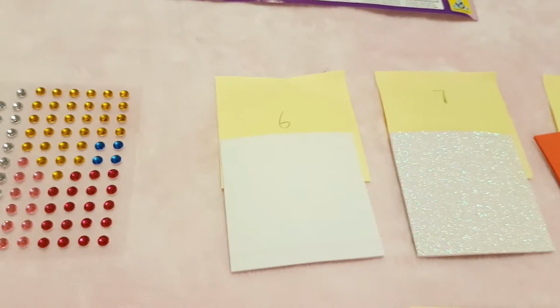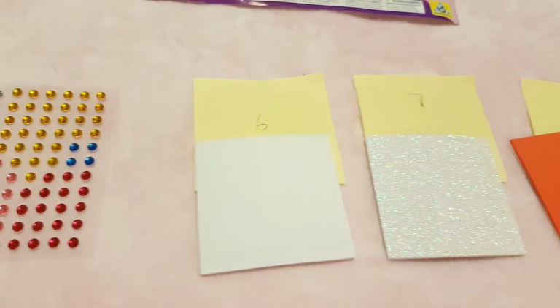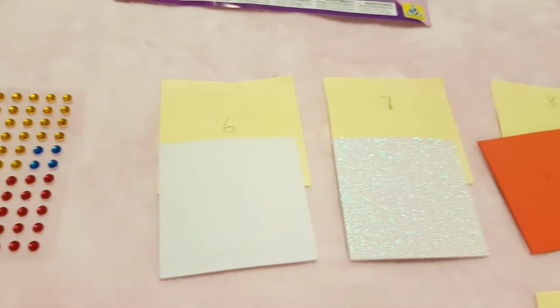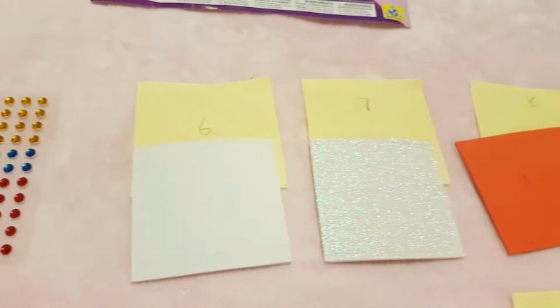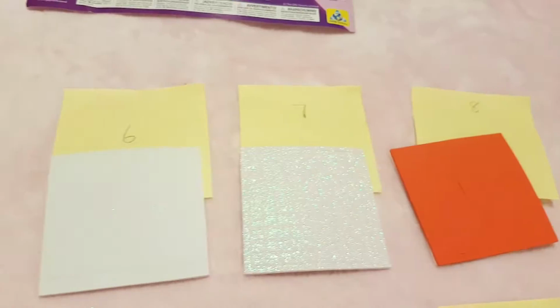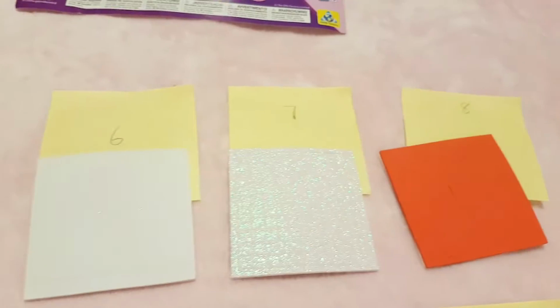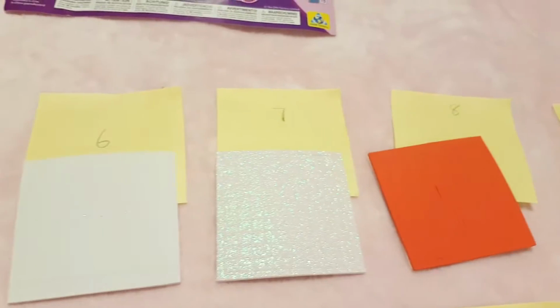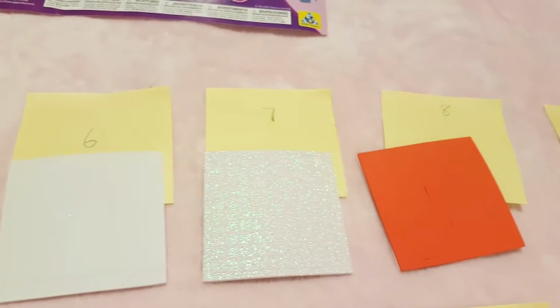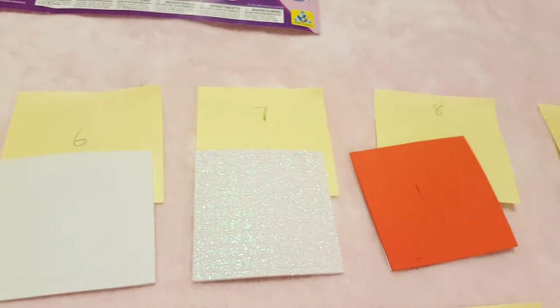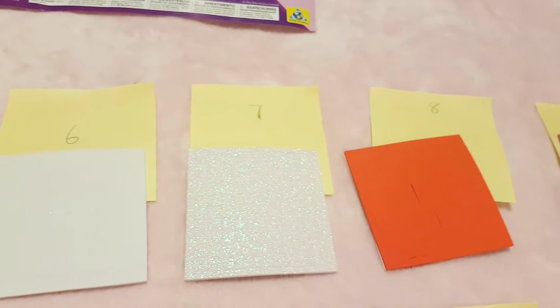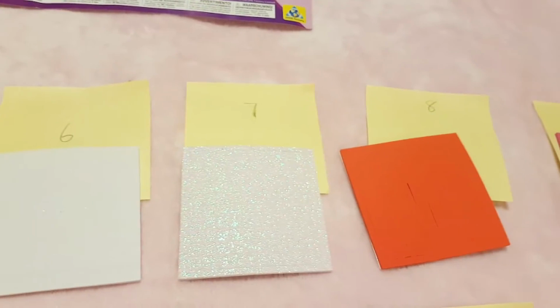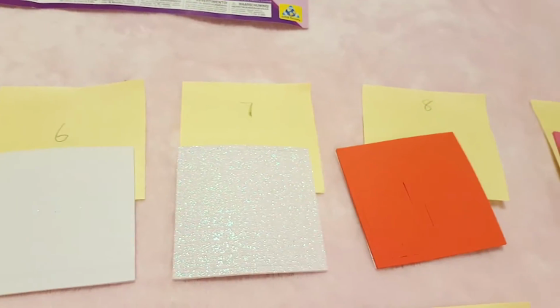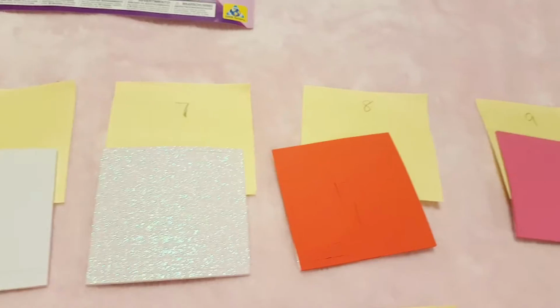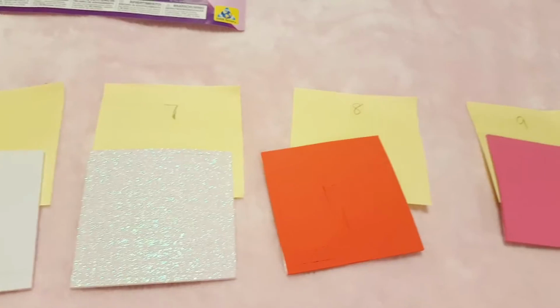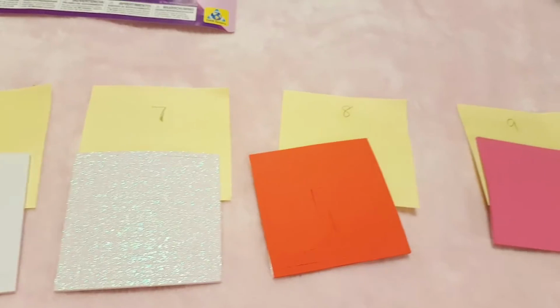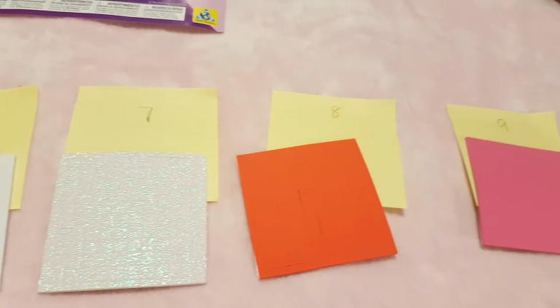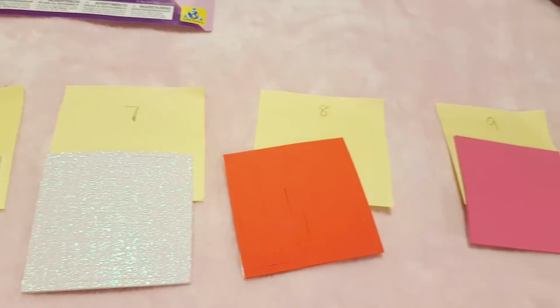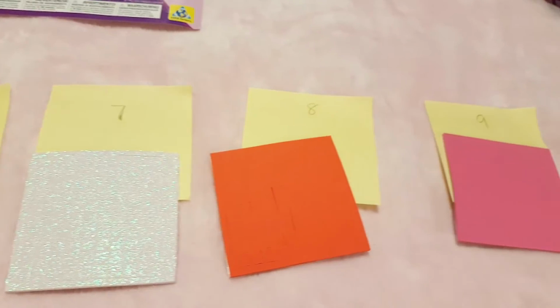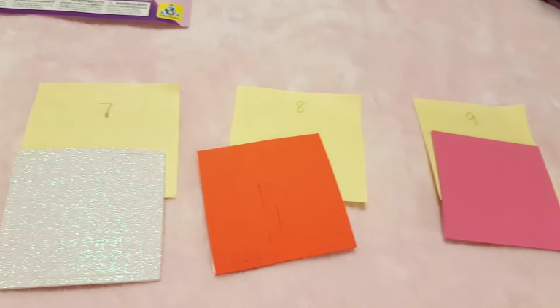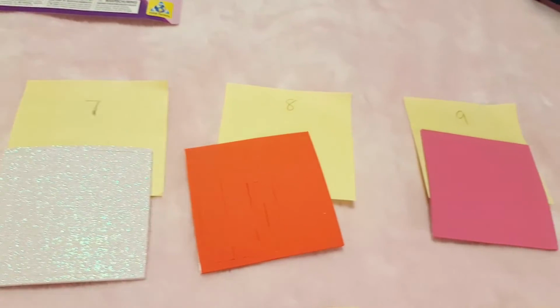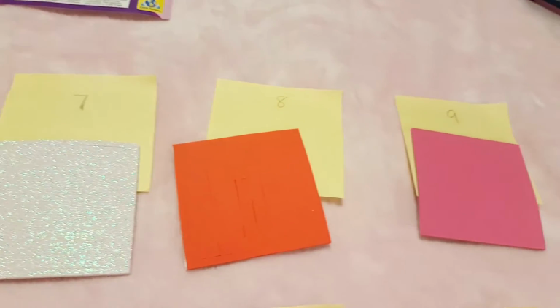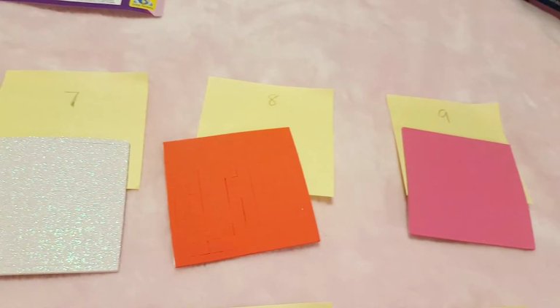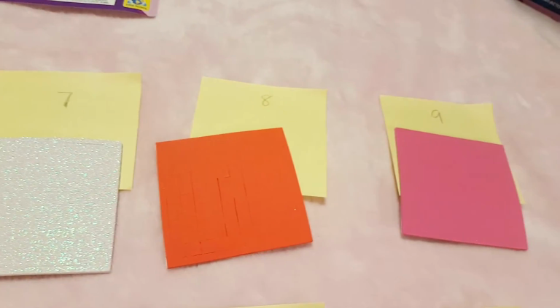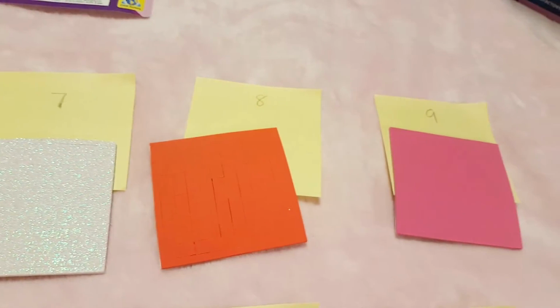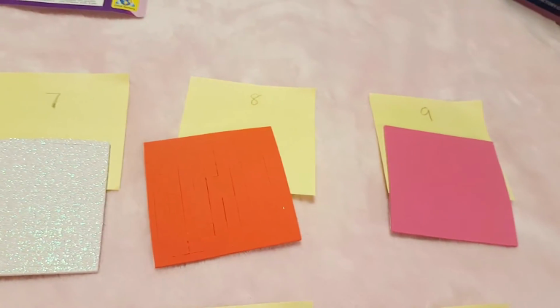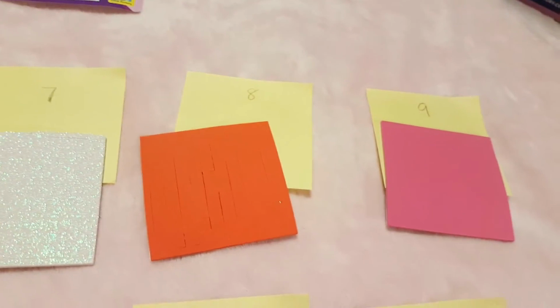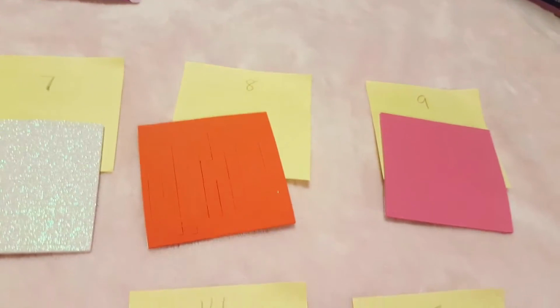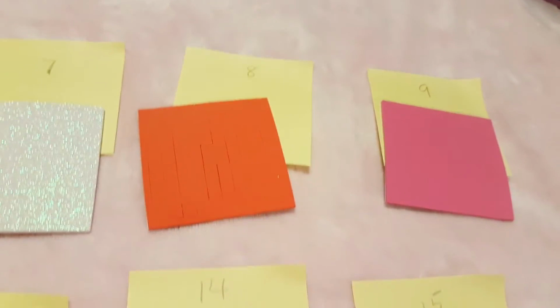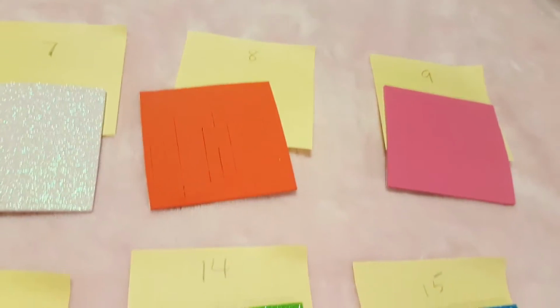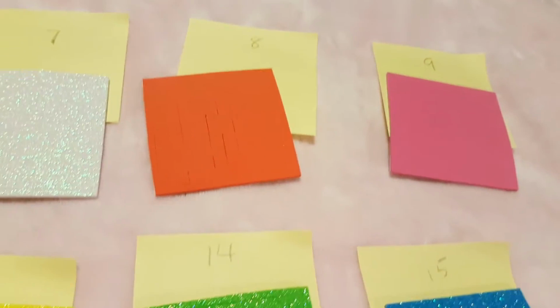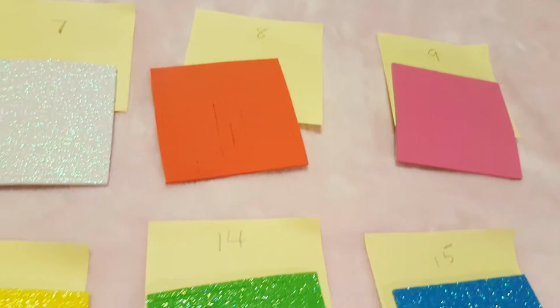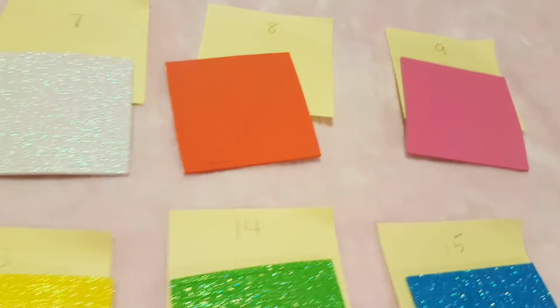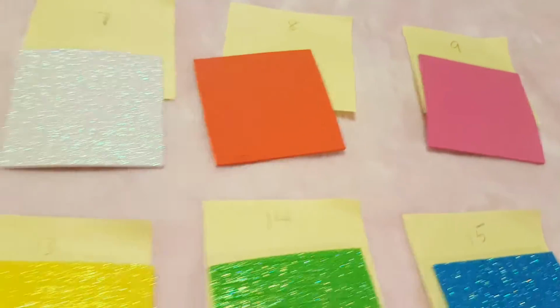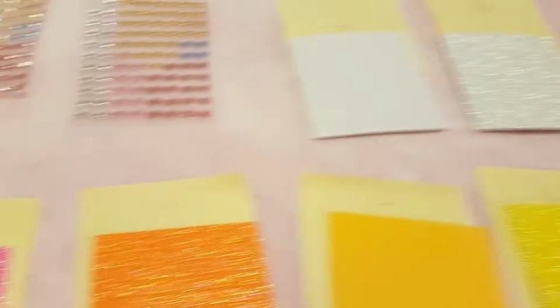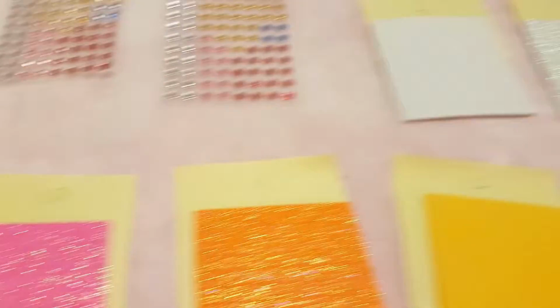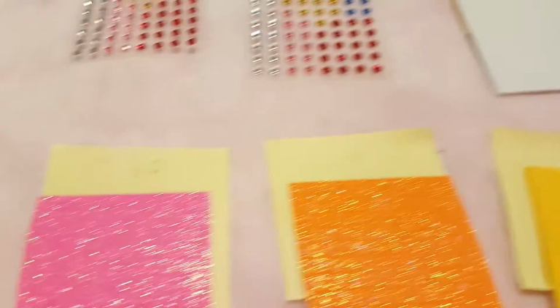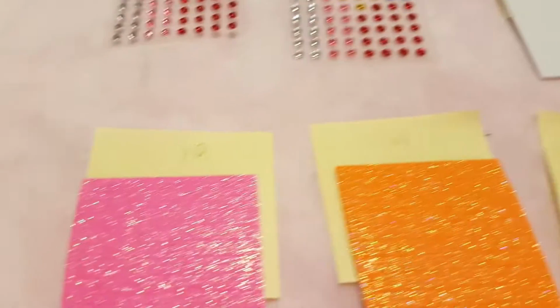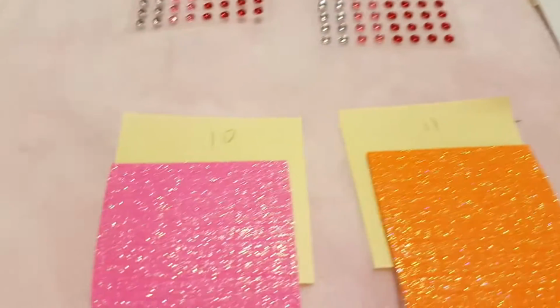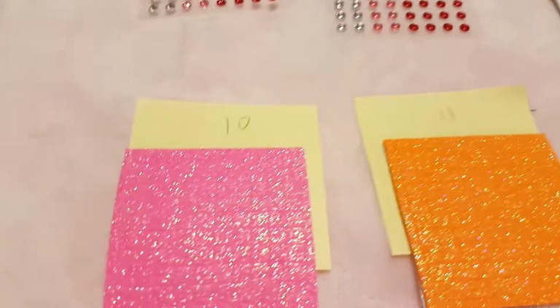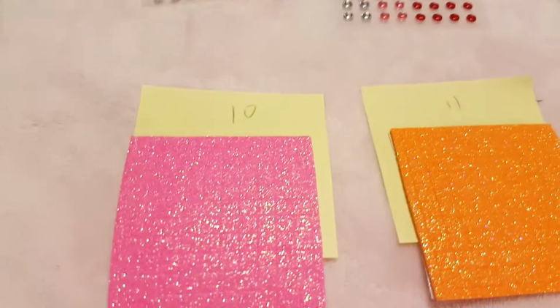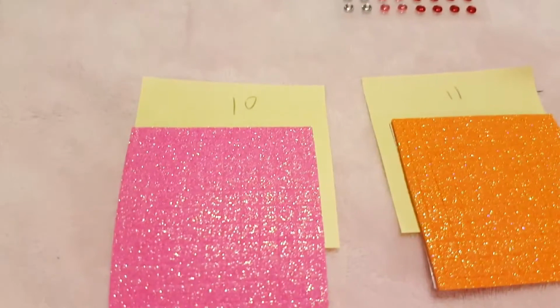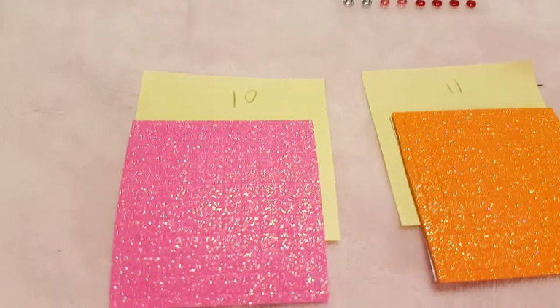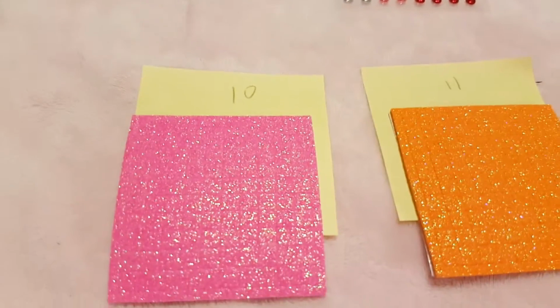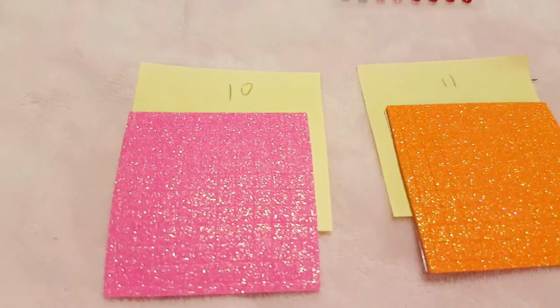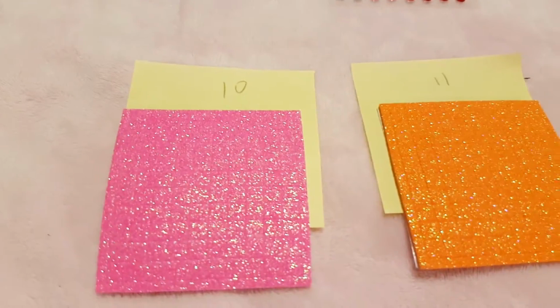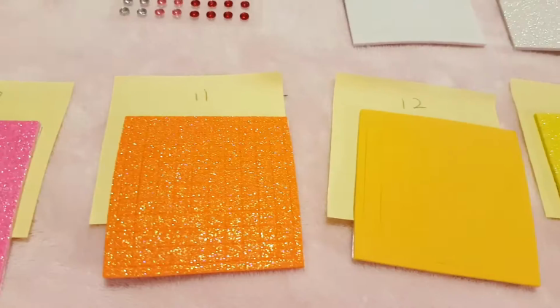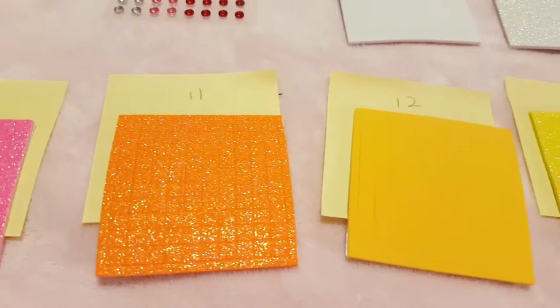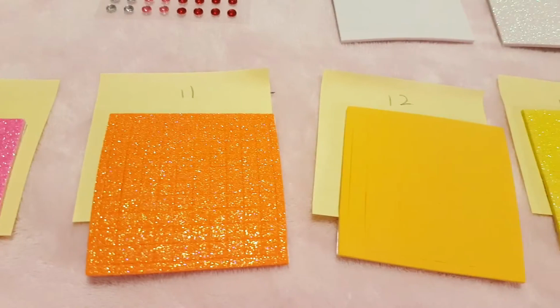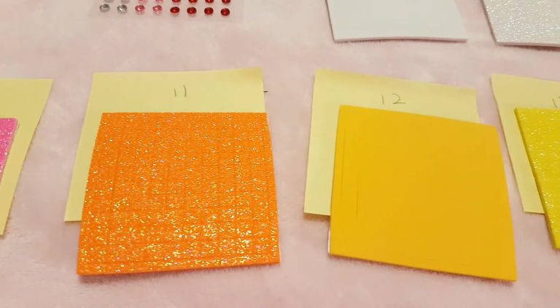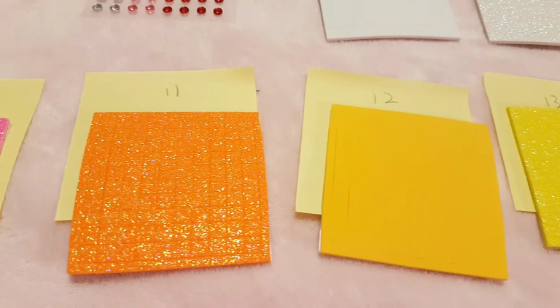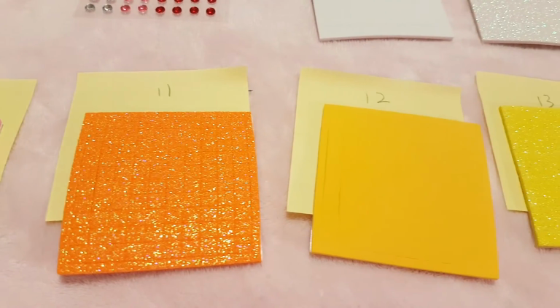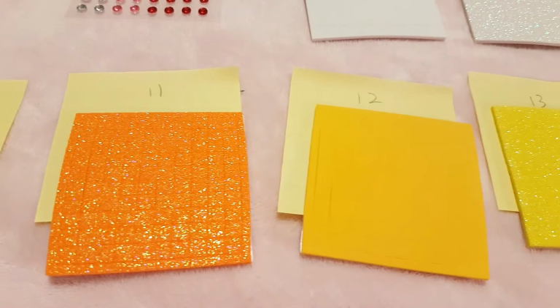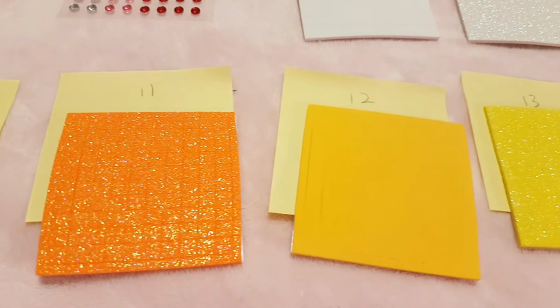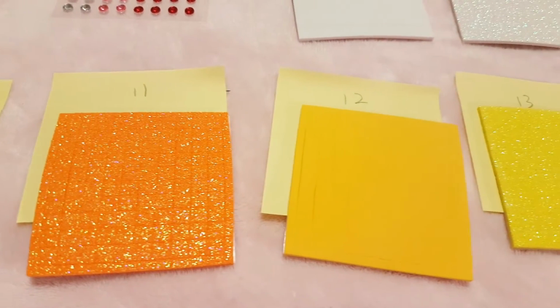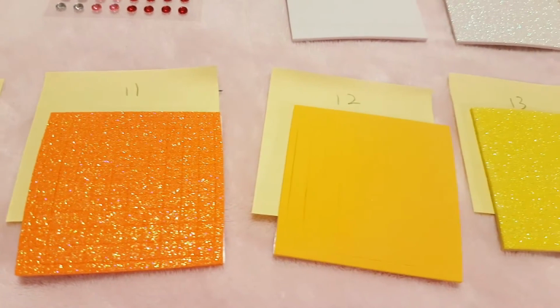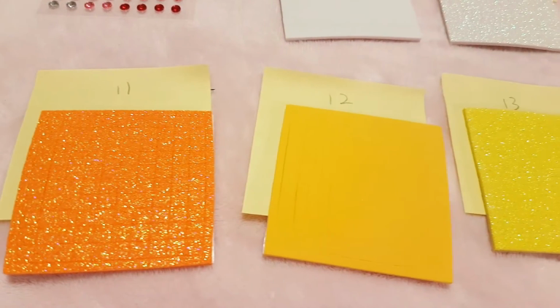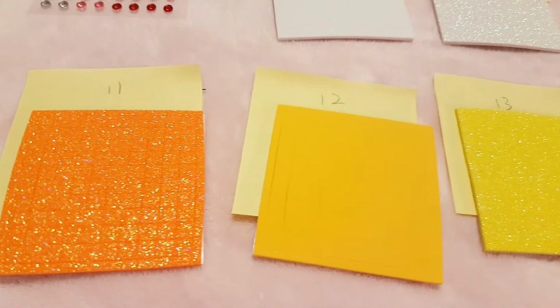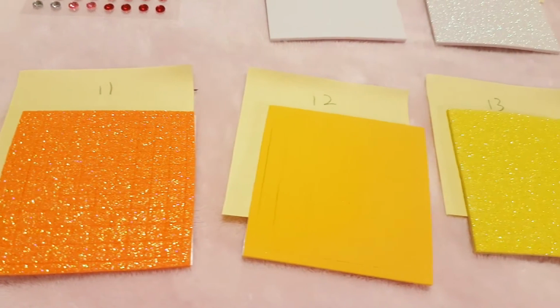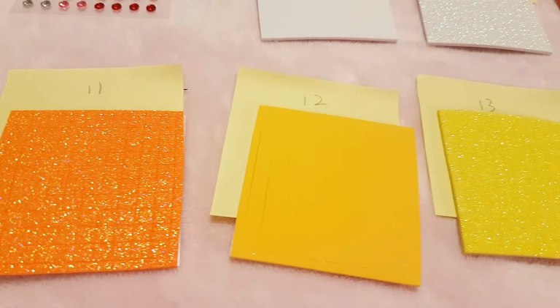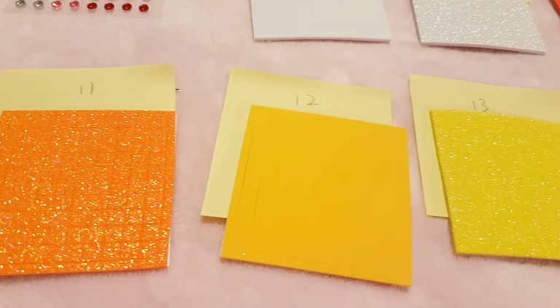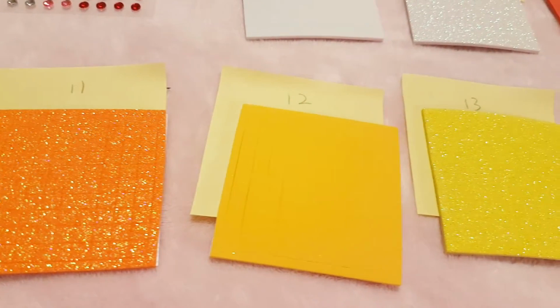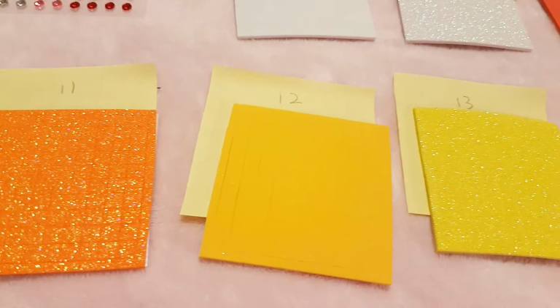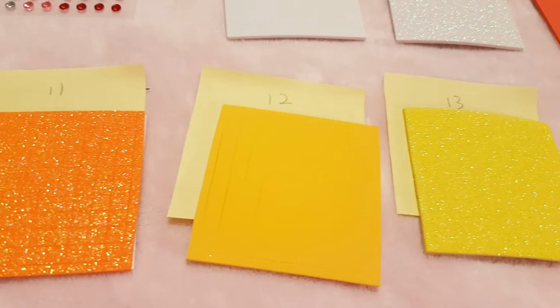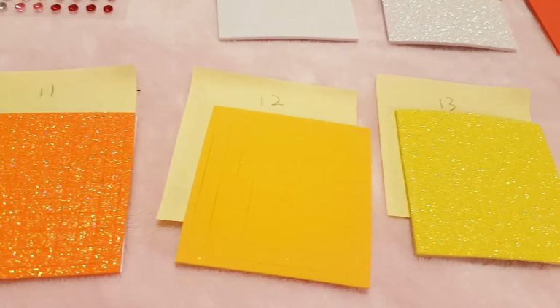A little tip is you can get sticky pads like I did to number it all, or you can just write it on the back.